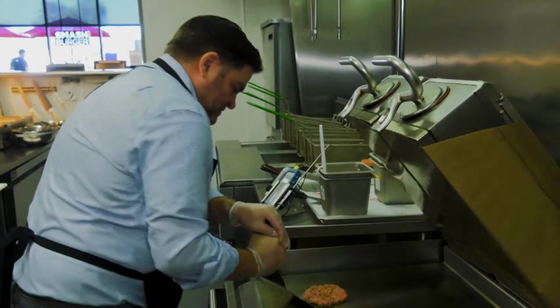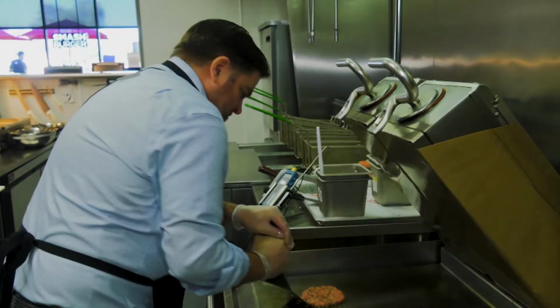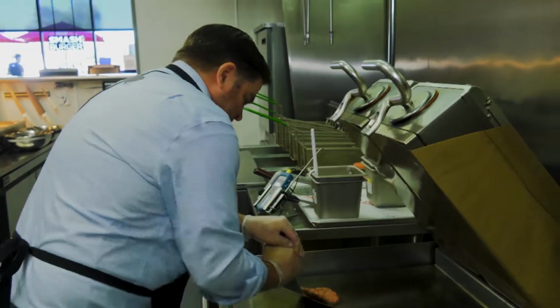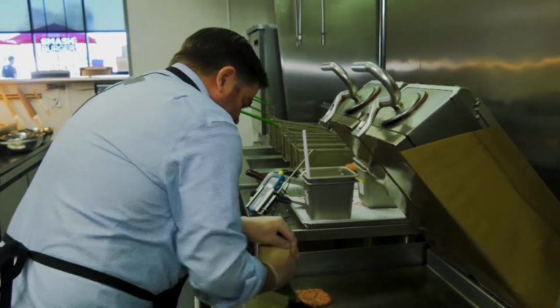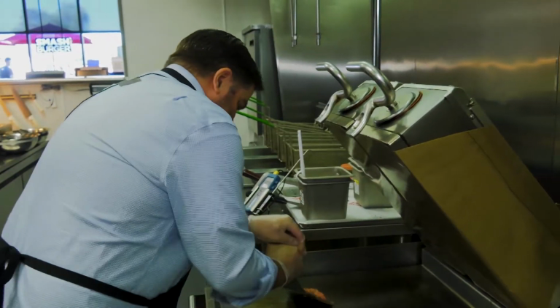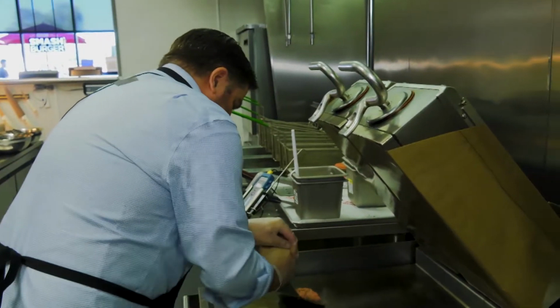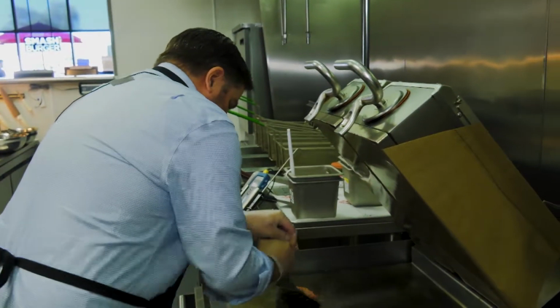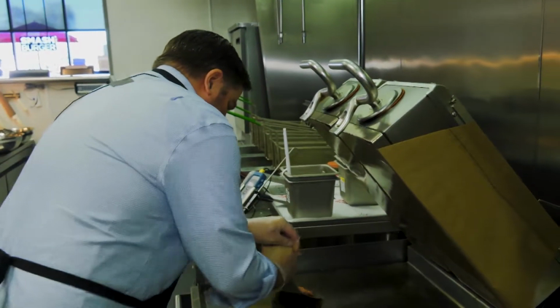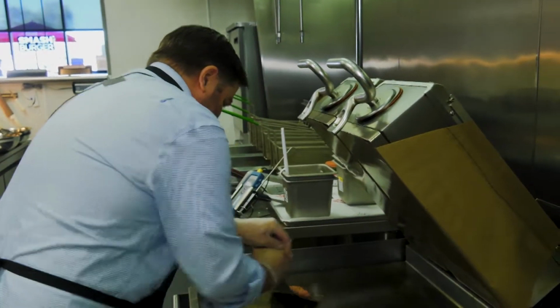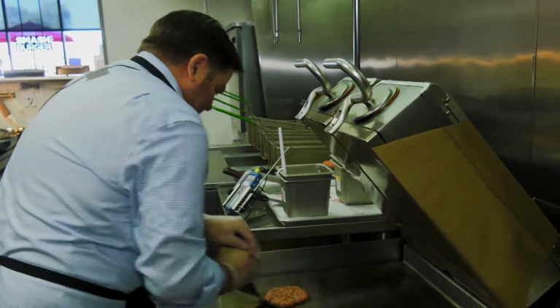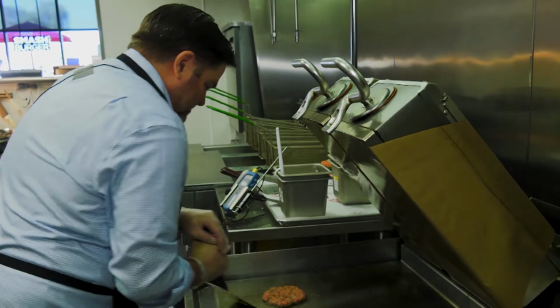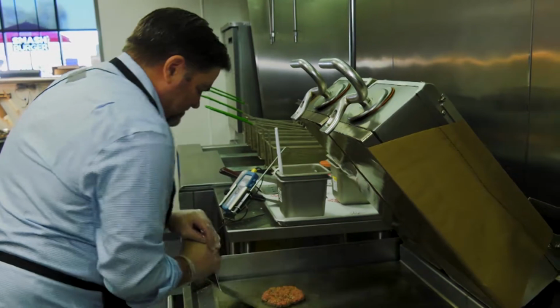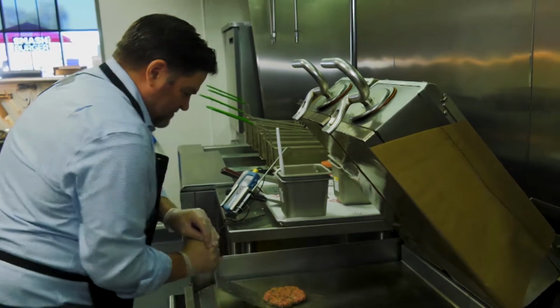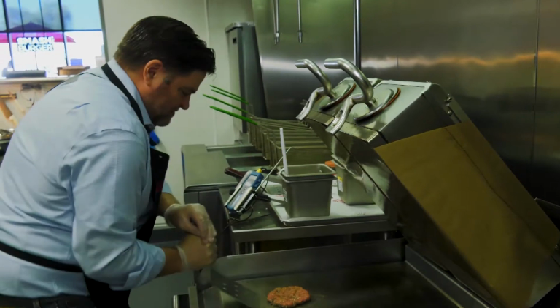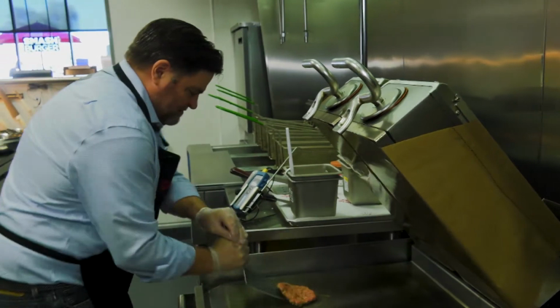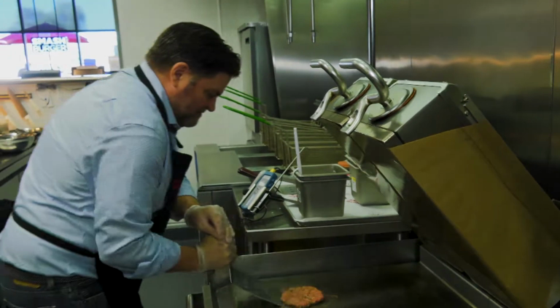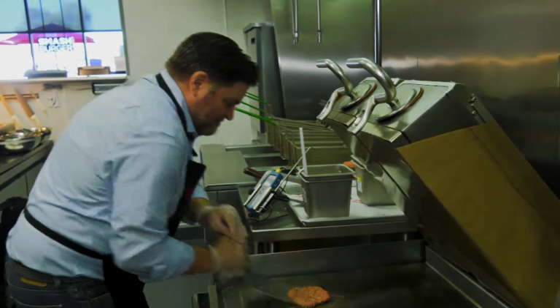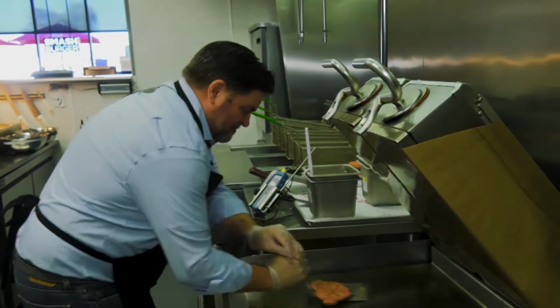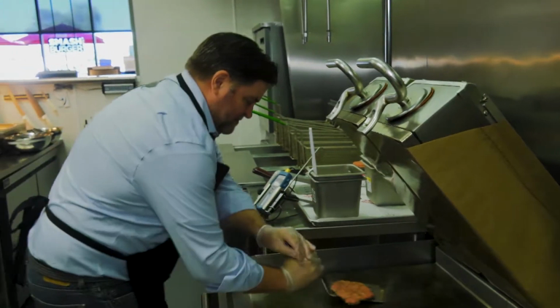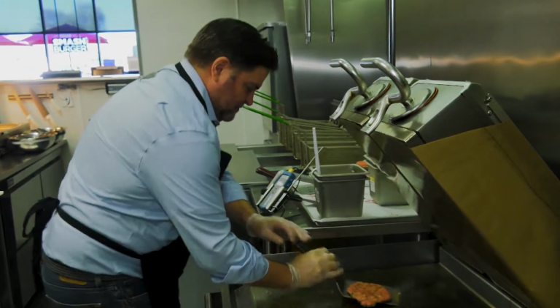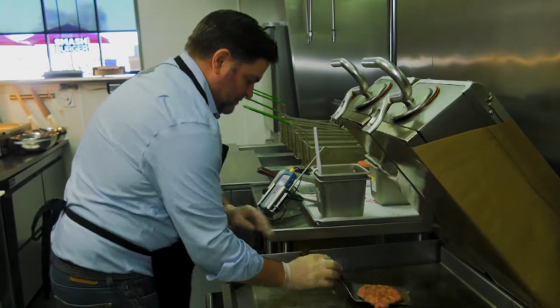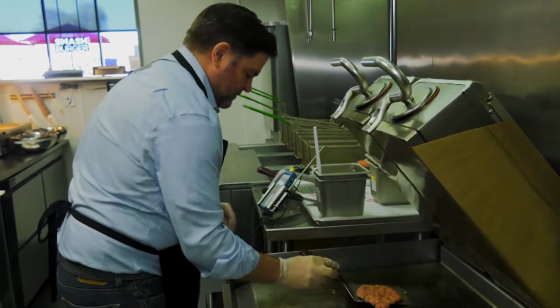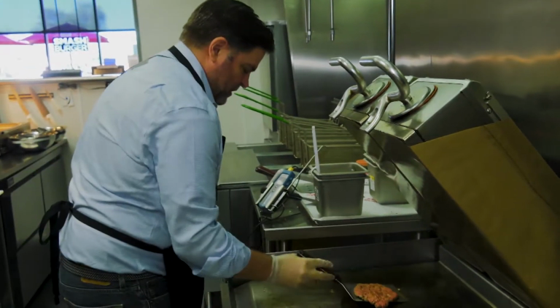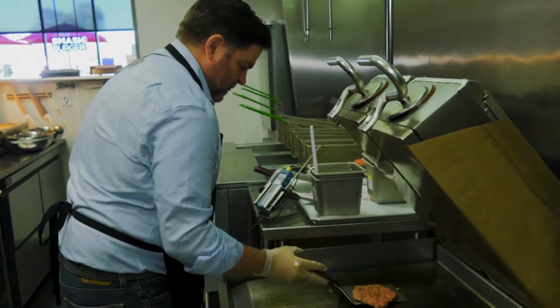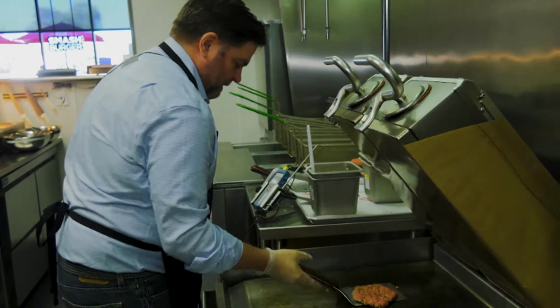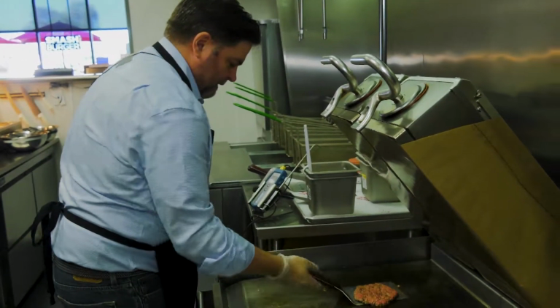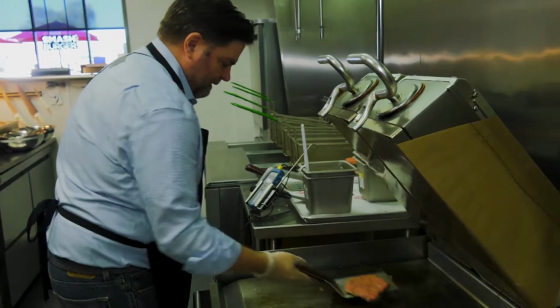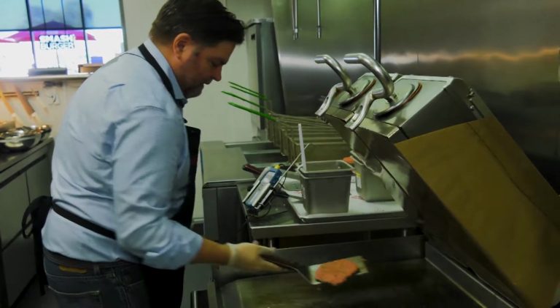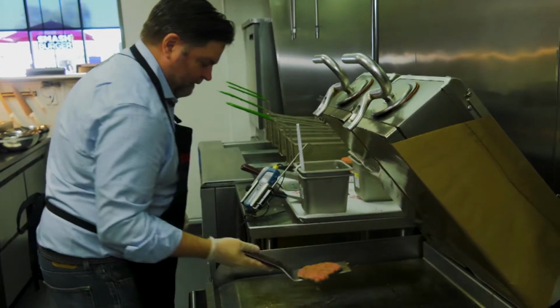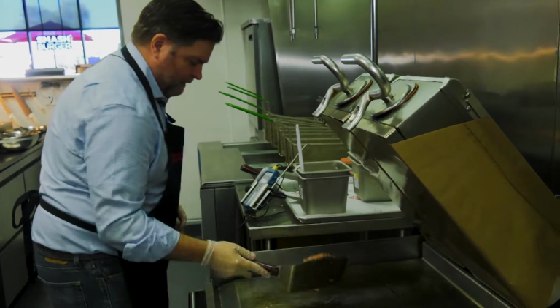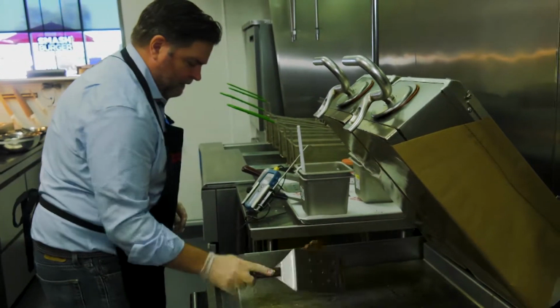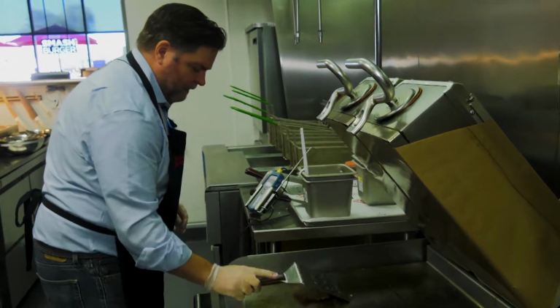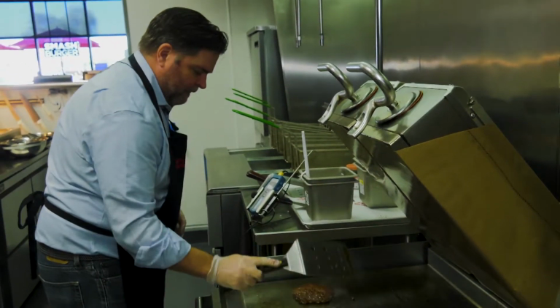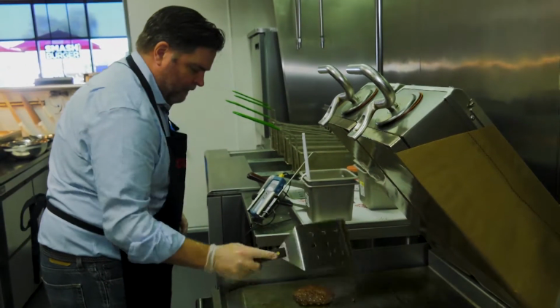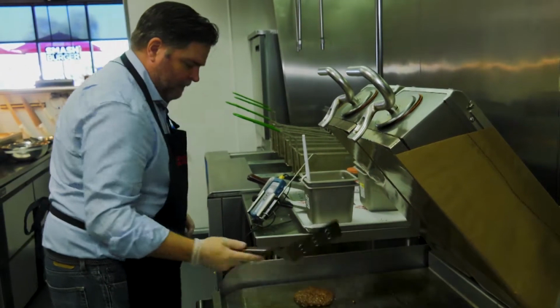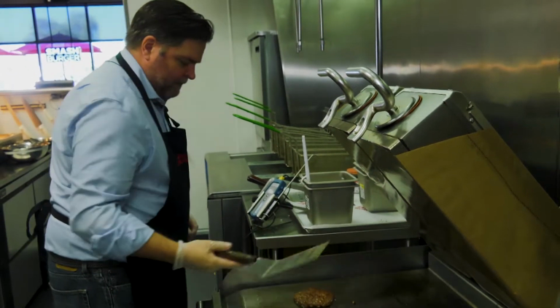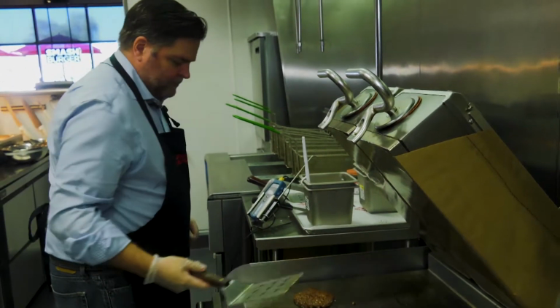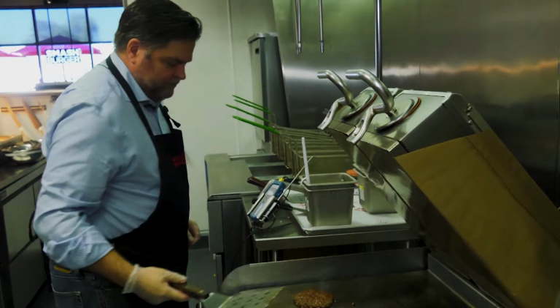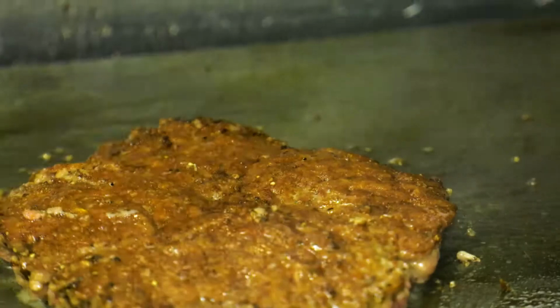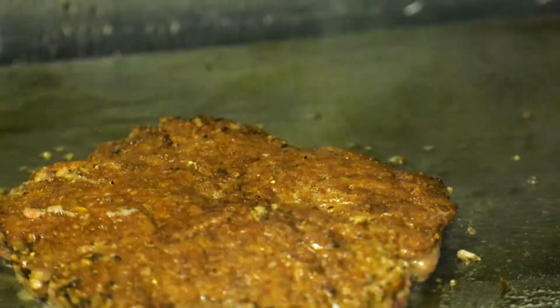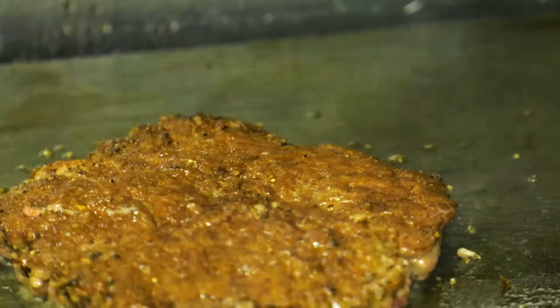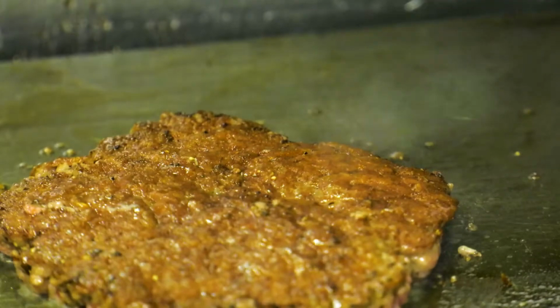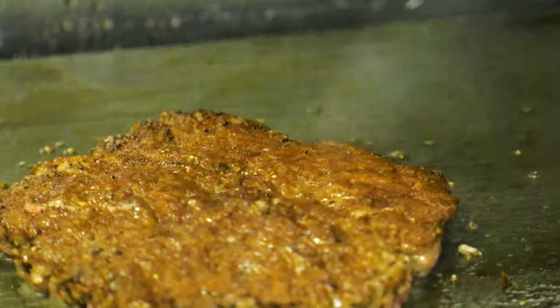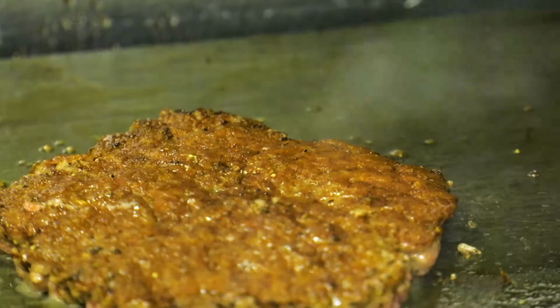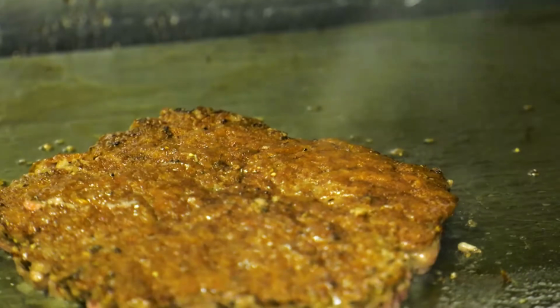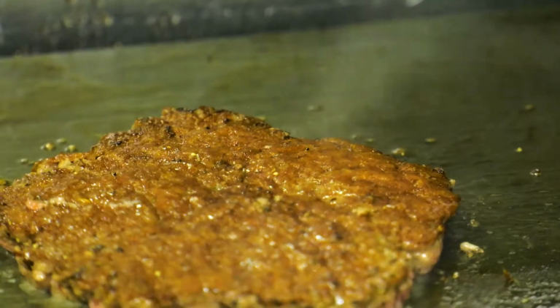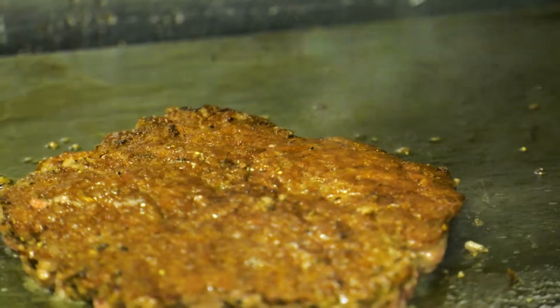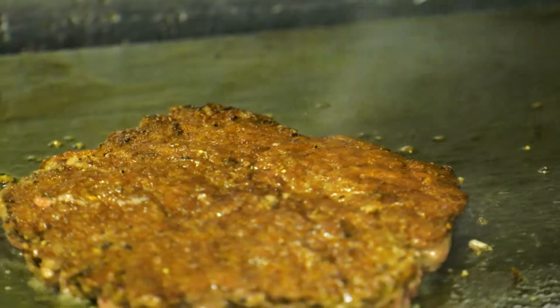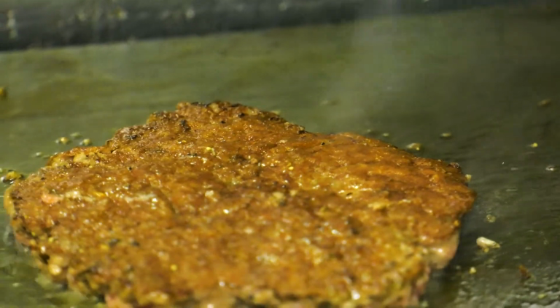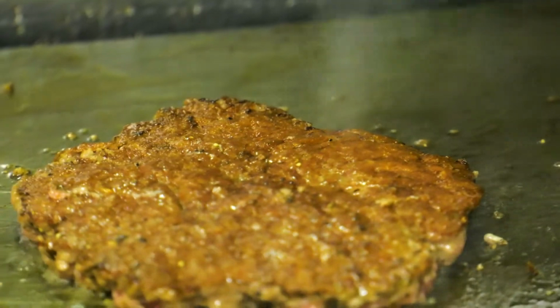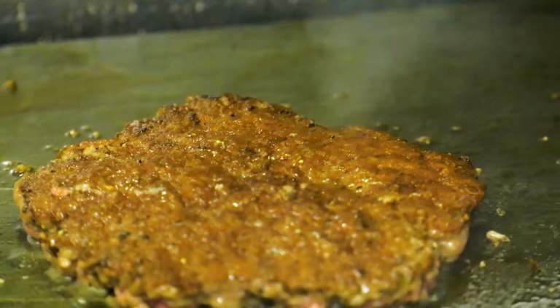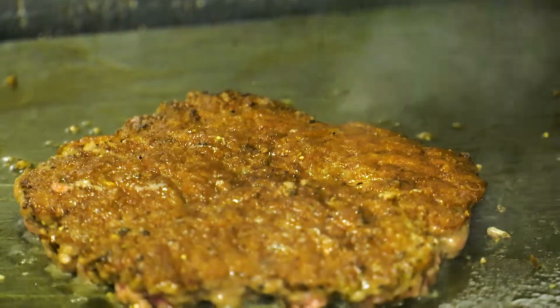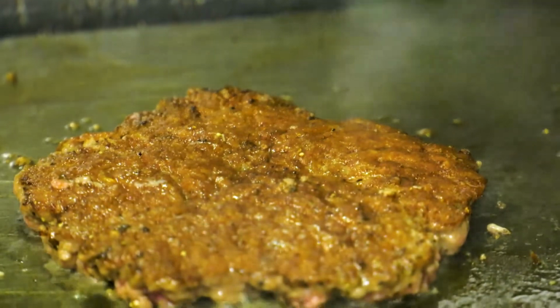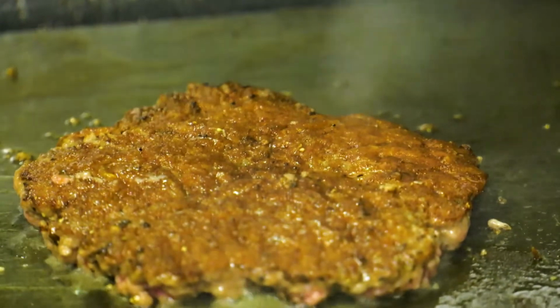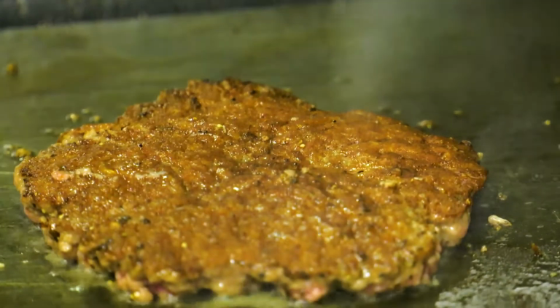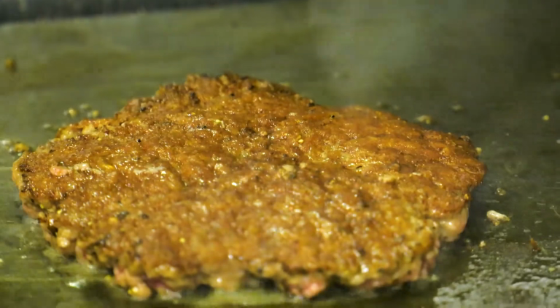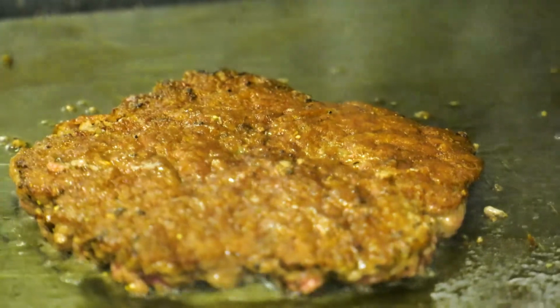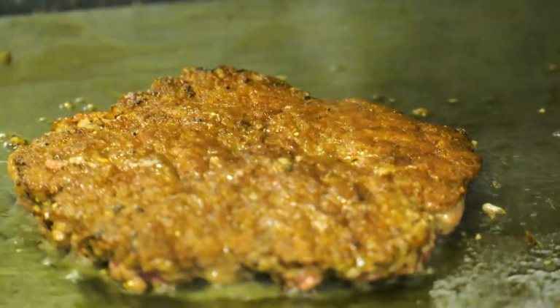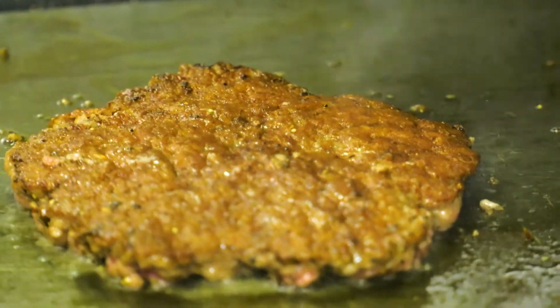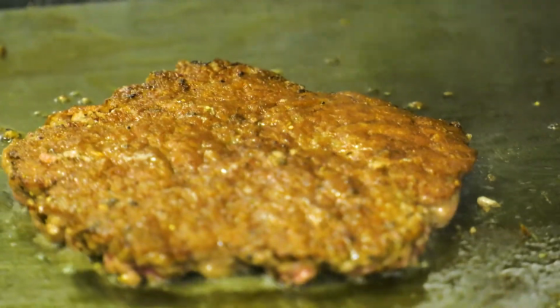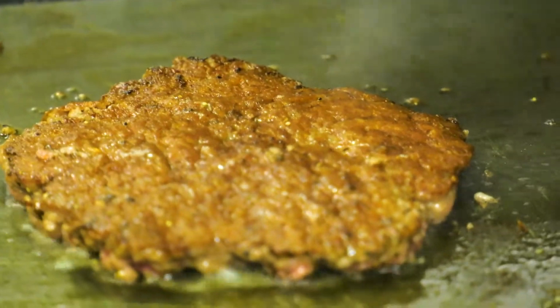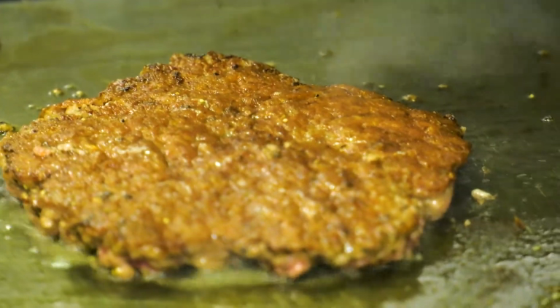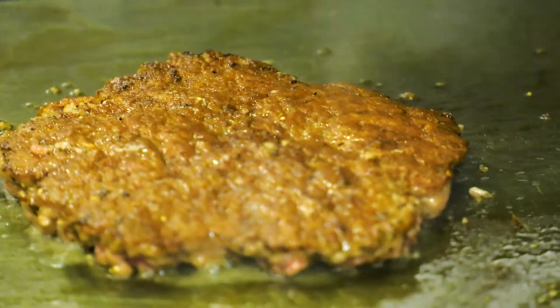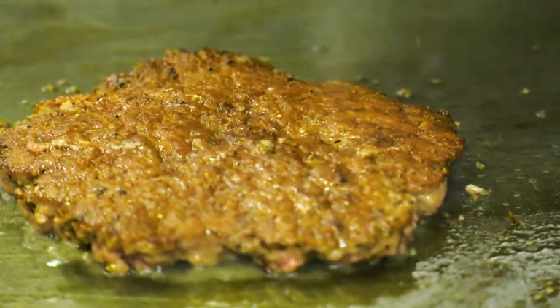We seal all the juices. Our cooking process is specifically designed to seal in all those juices and flavor to make it the best burger you've ever tasted.